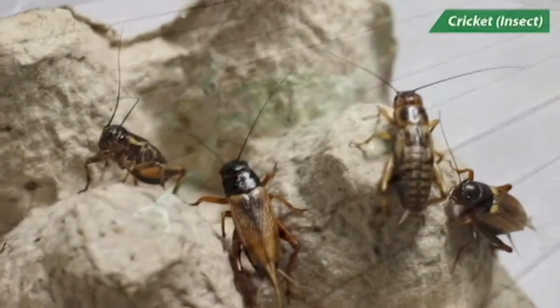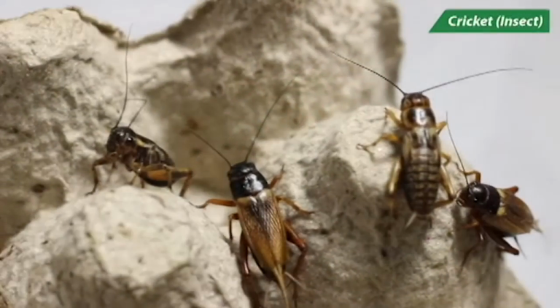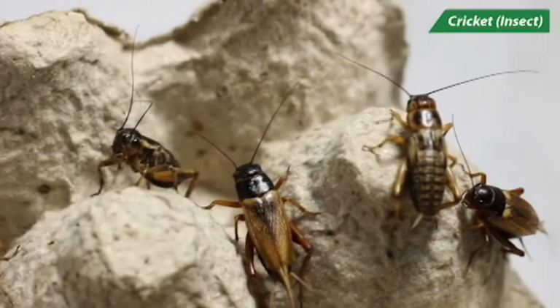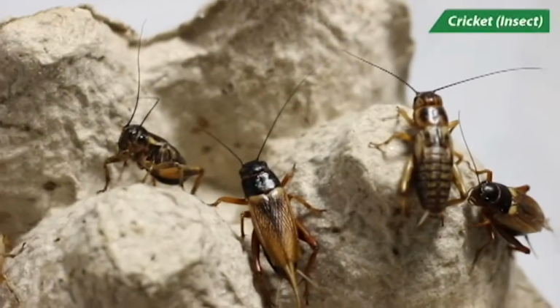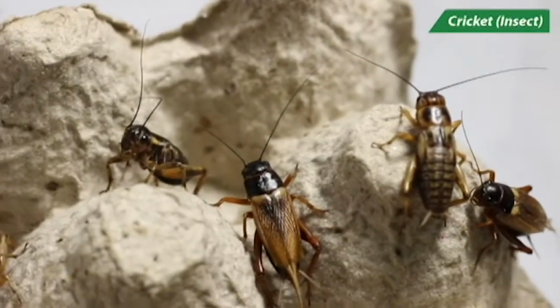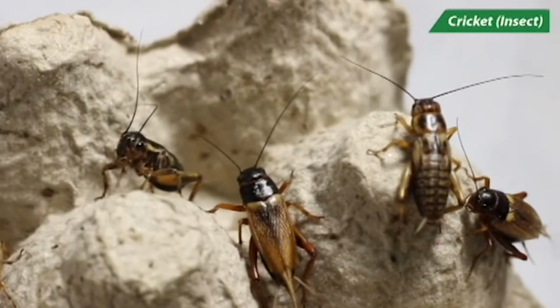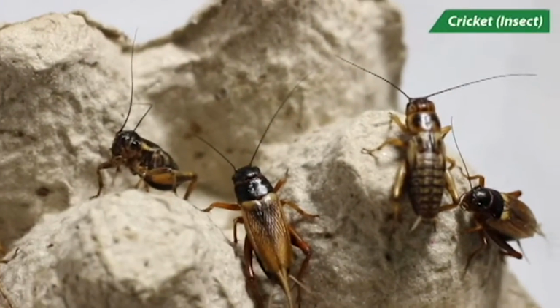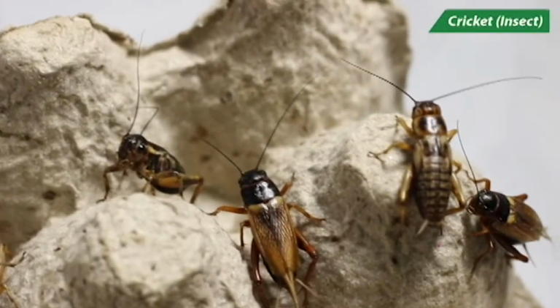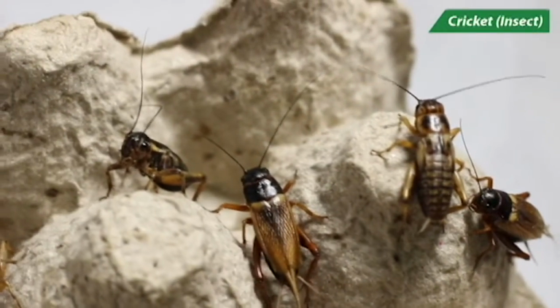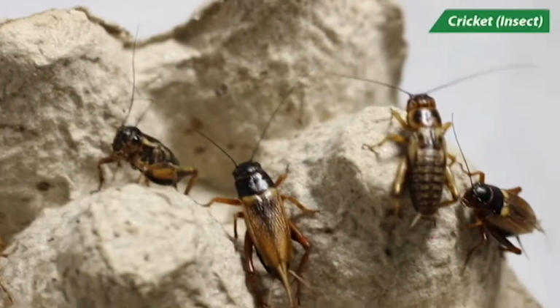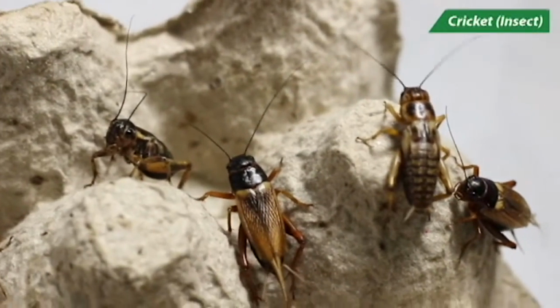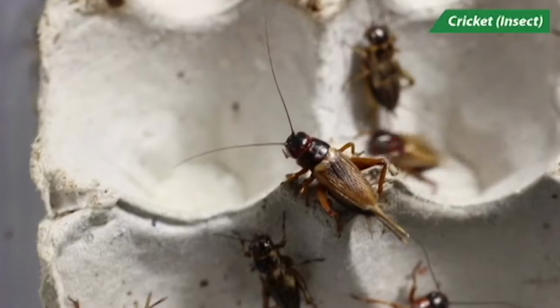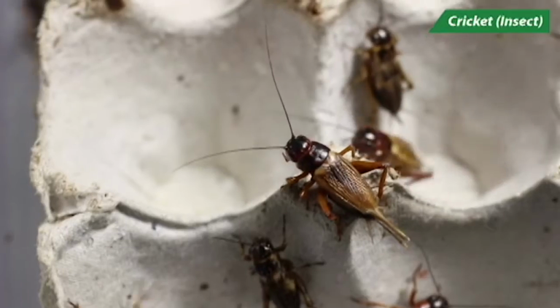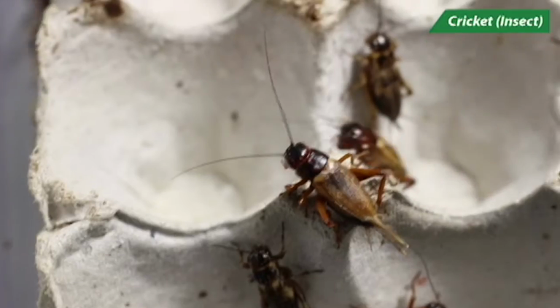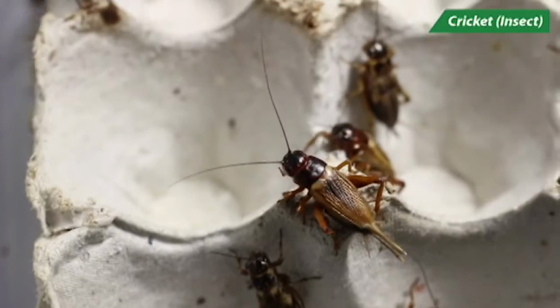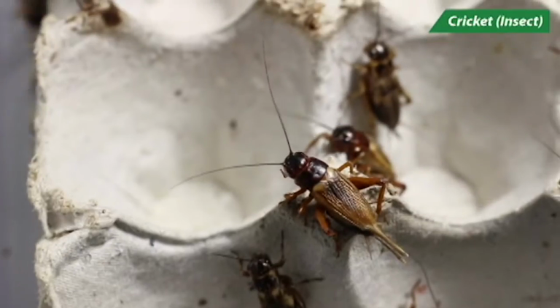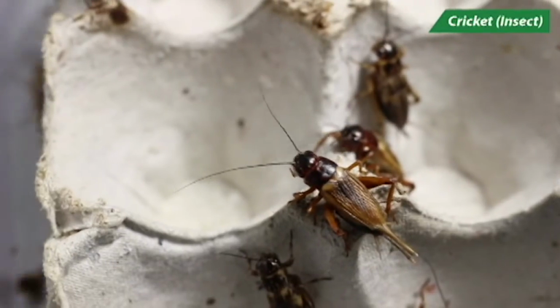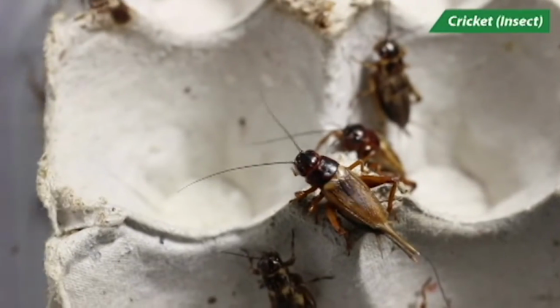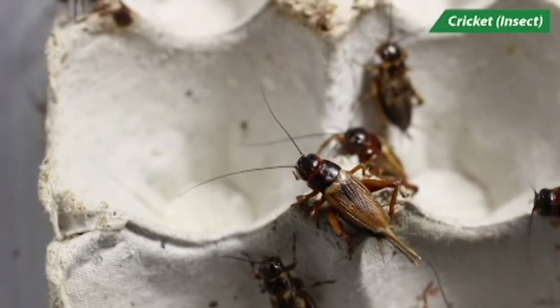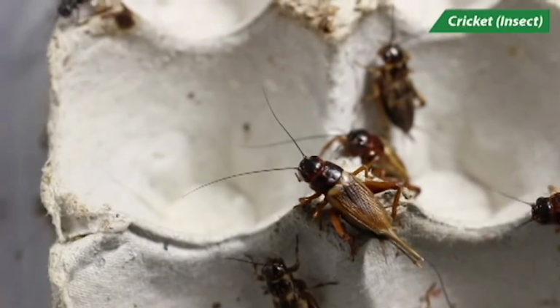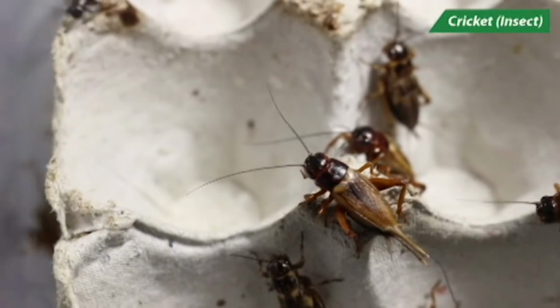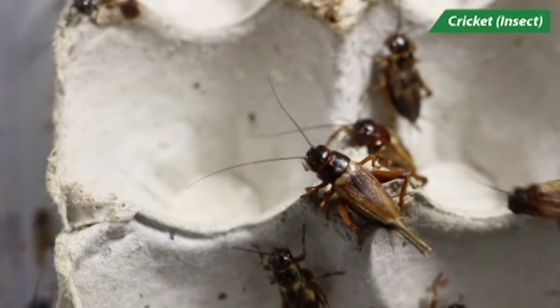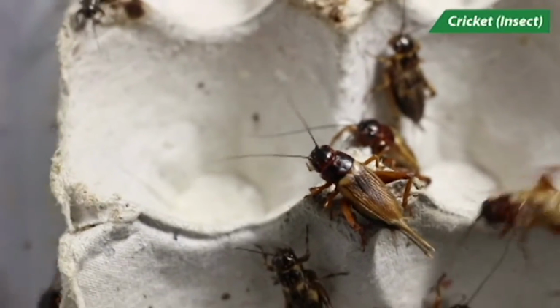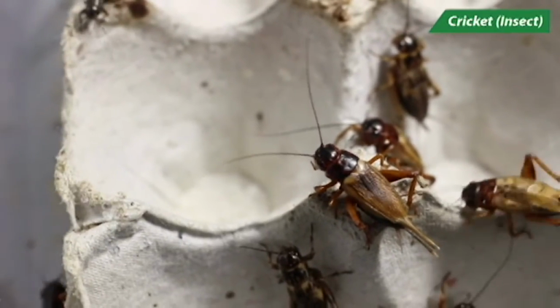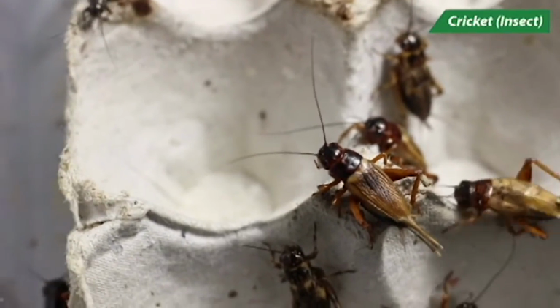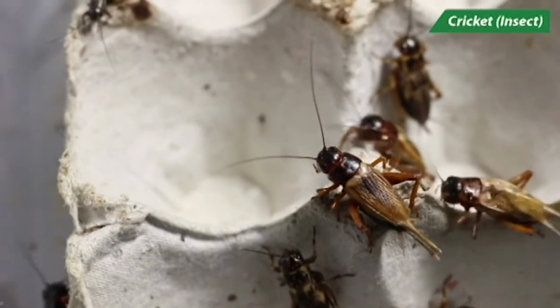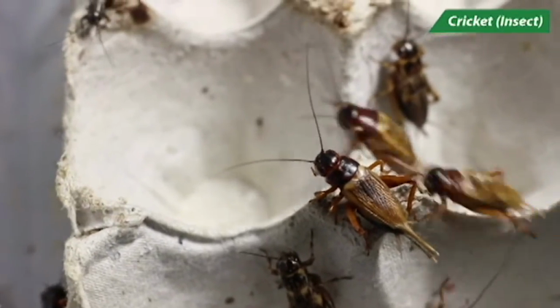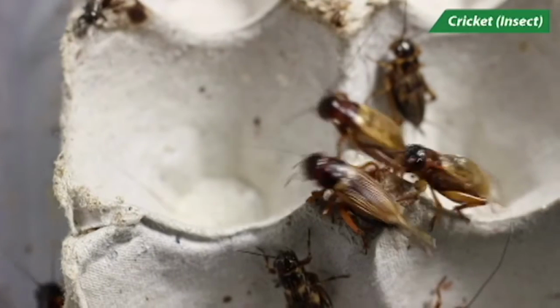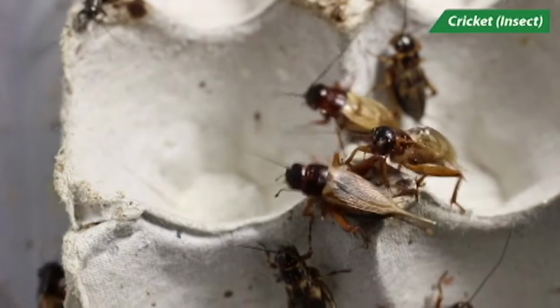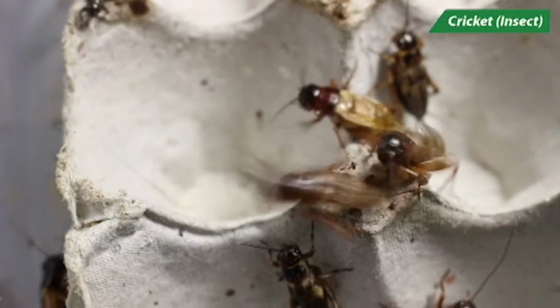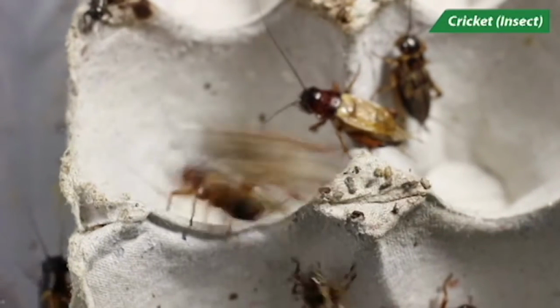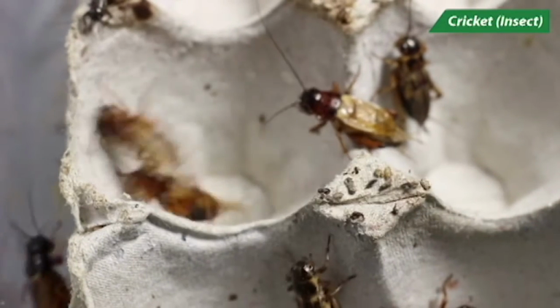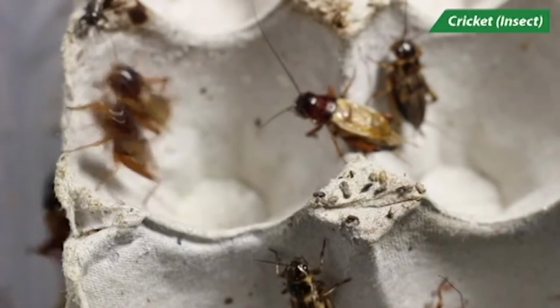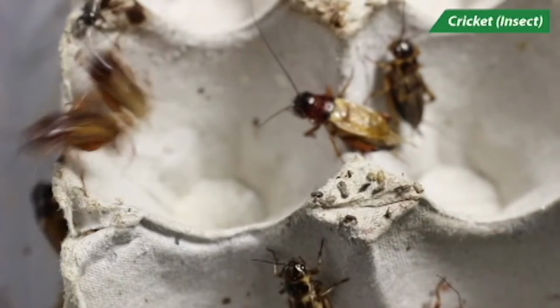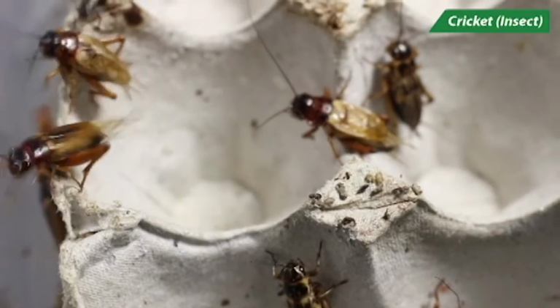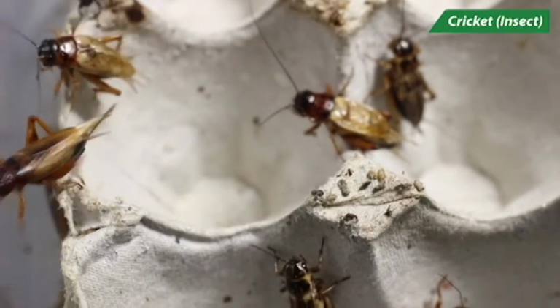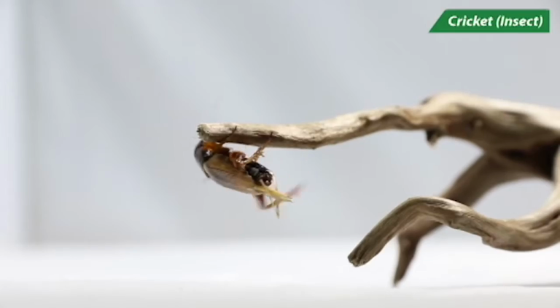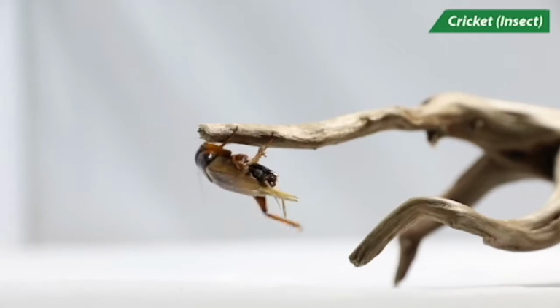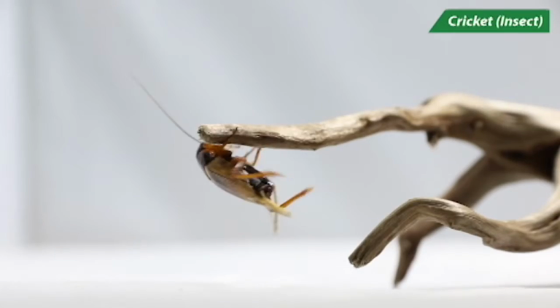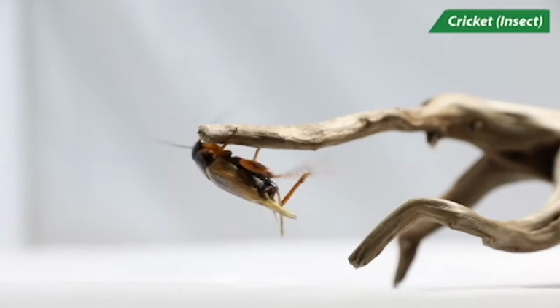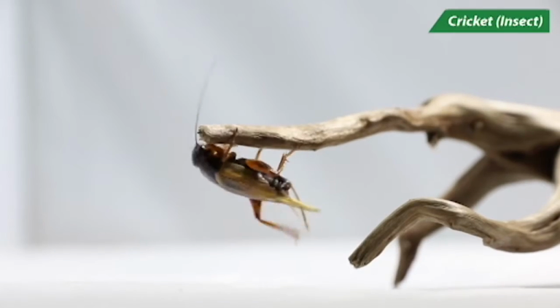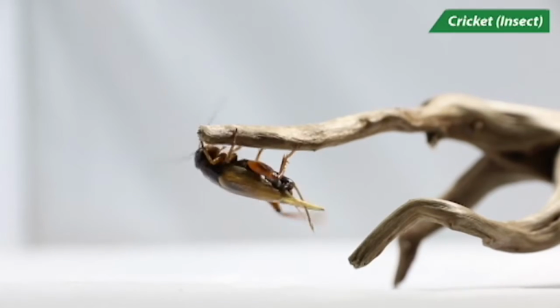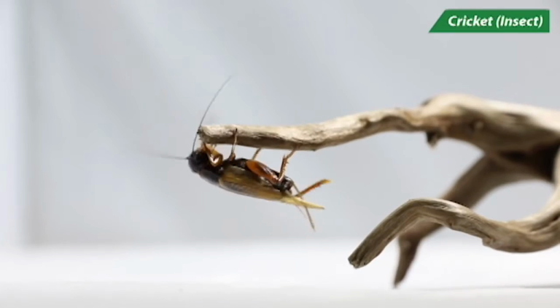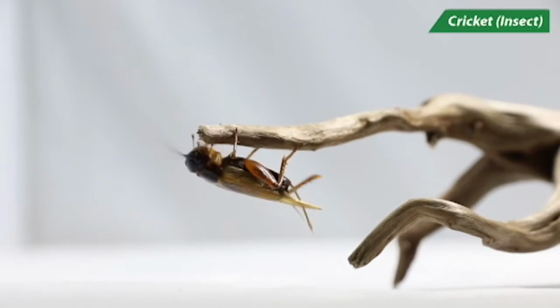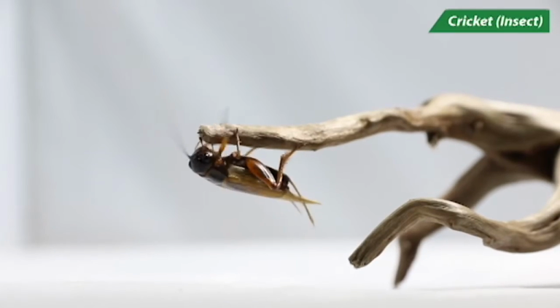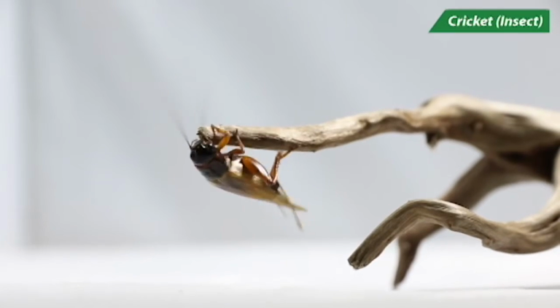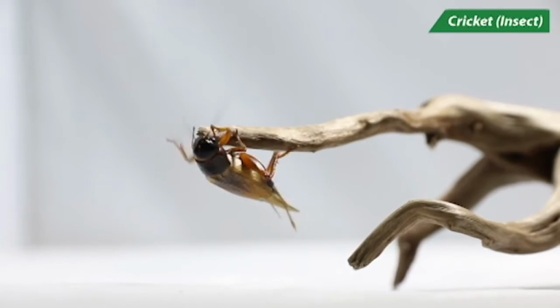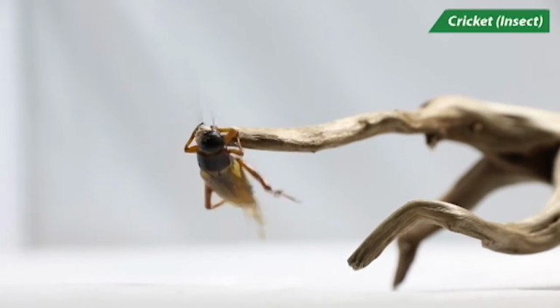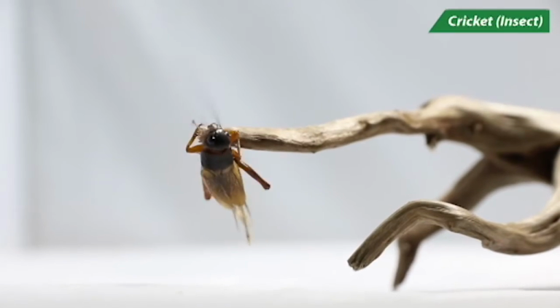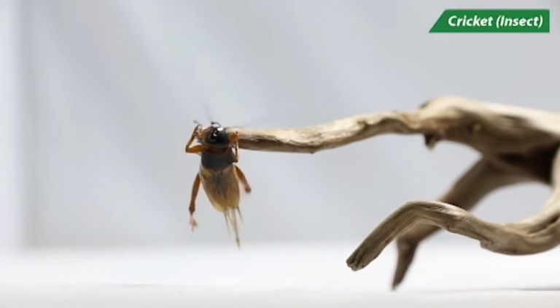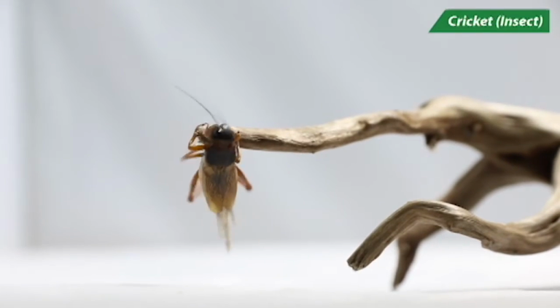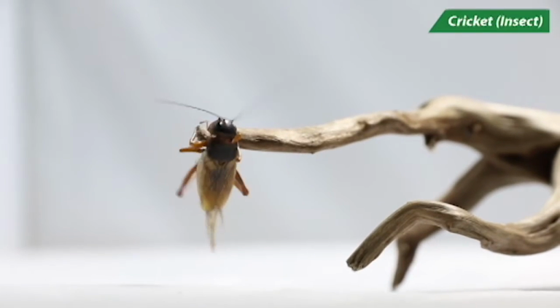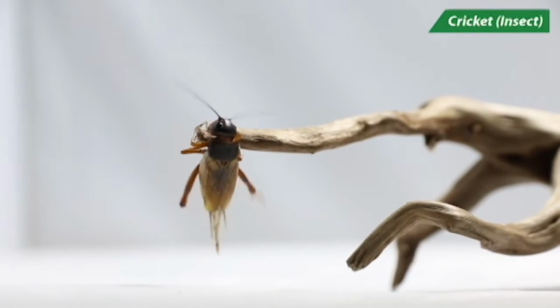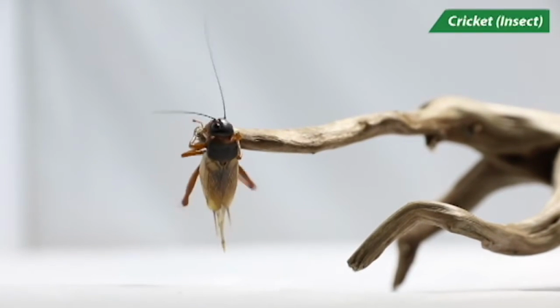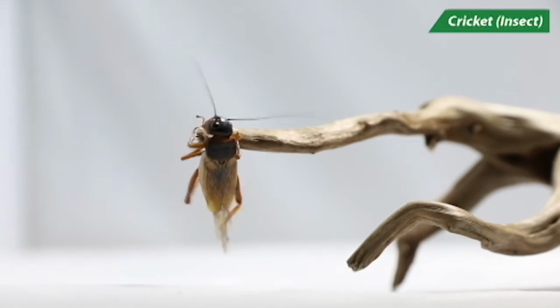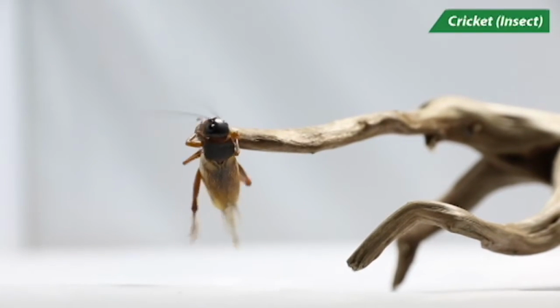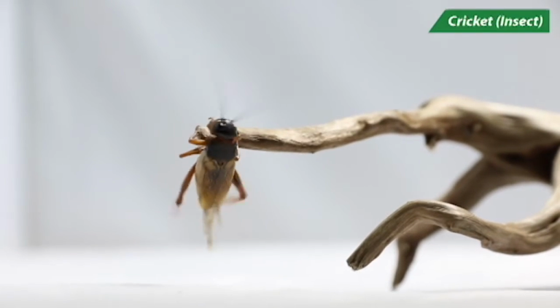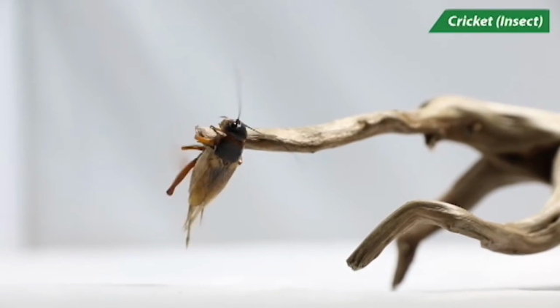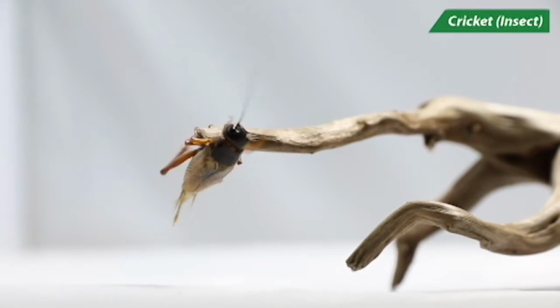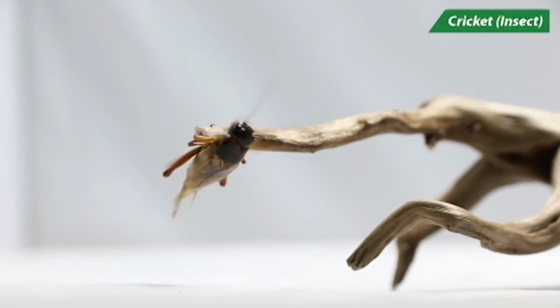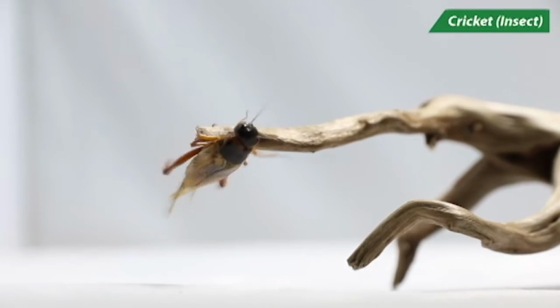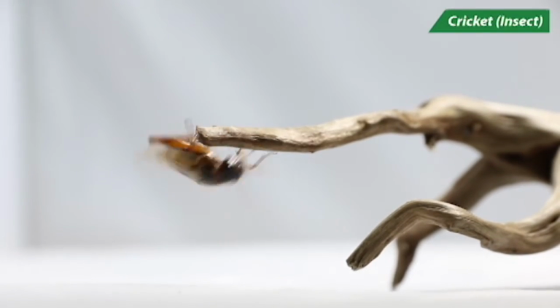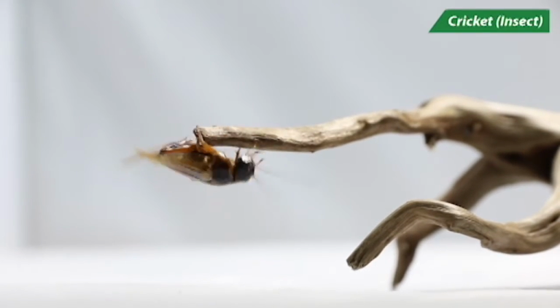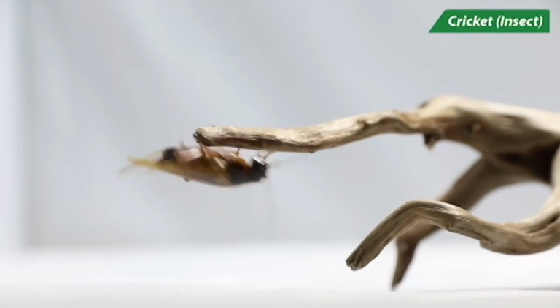Veiled chameleons are omnivorous, consuming a range of insects, small vertebrates such as mice, as well as some plant material.